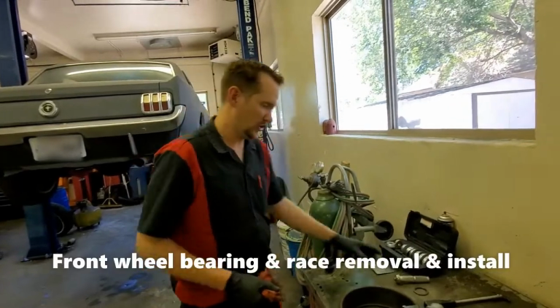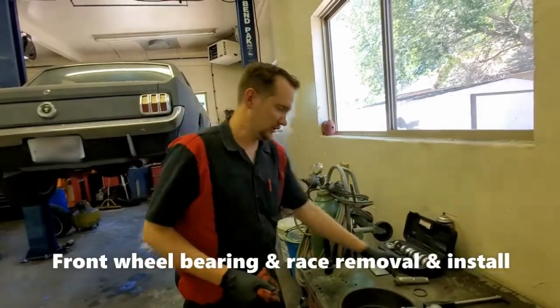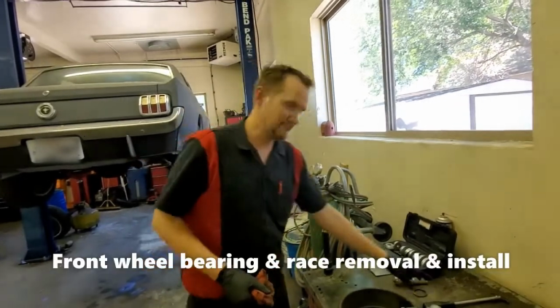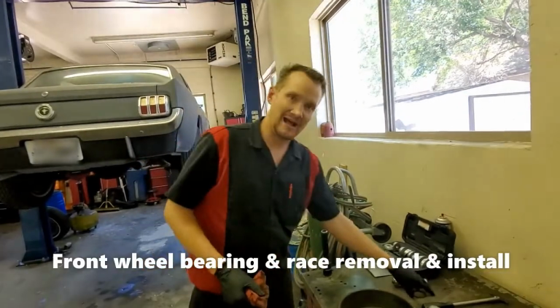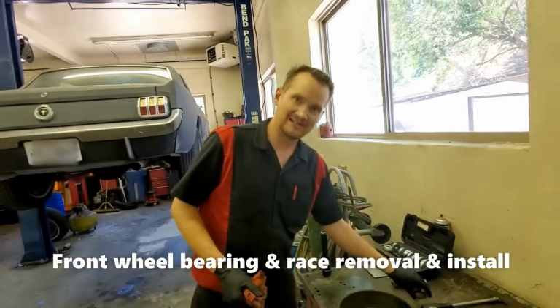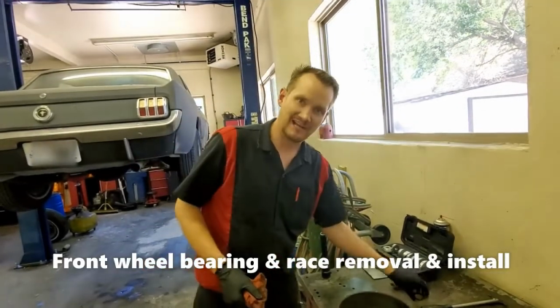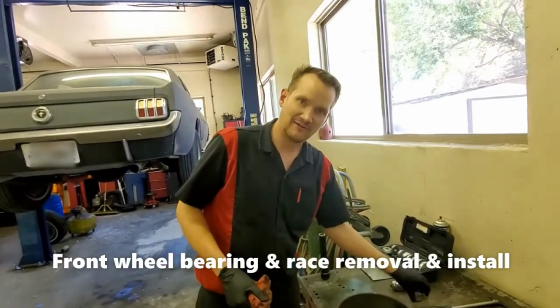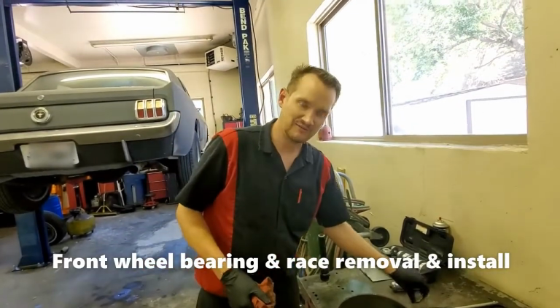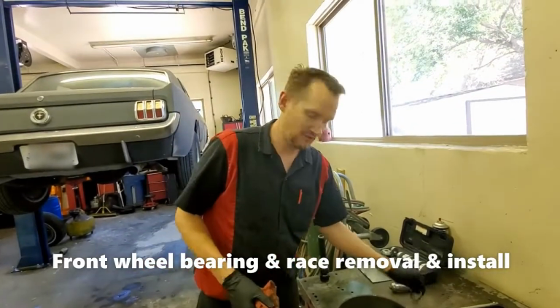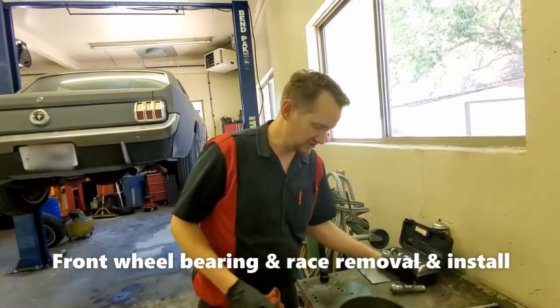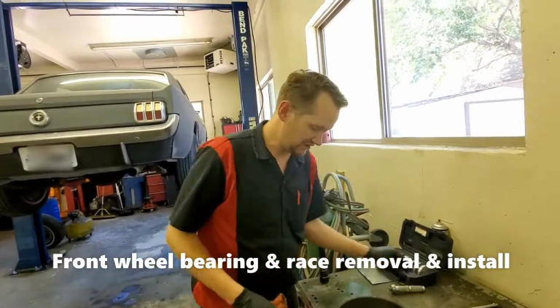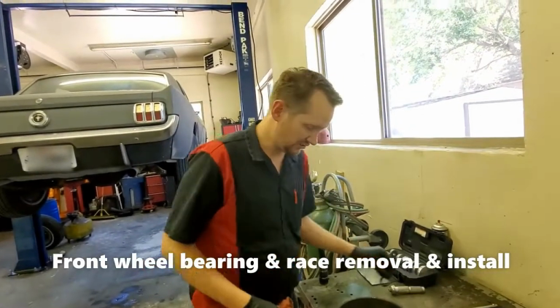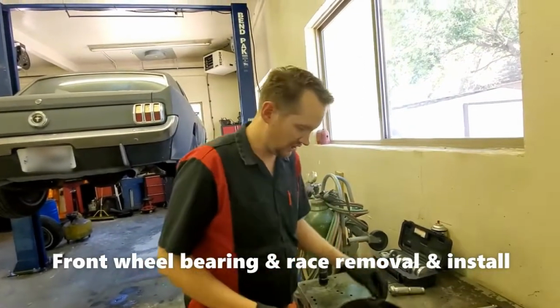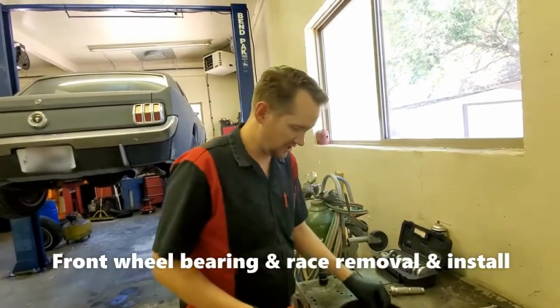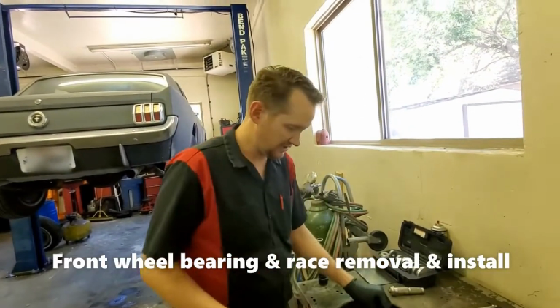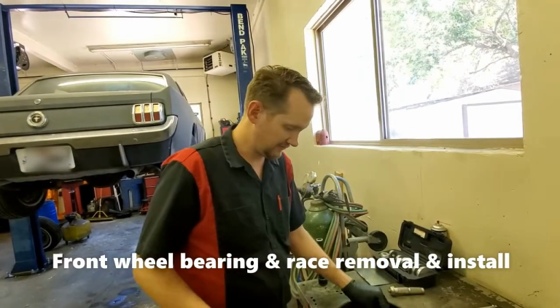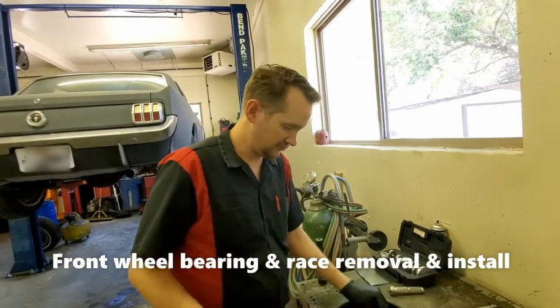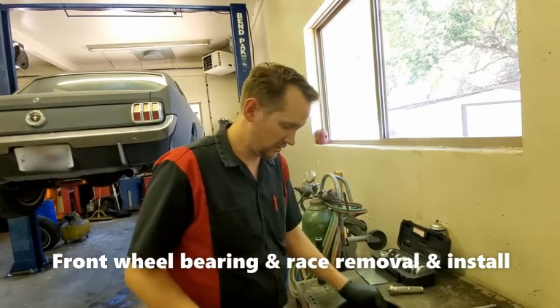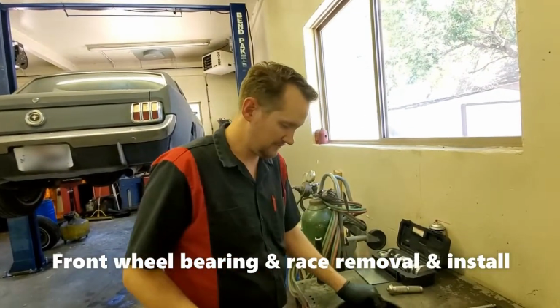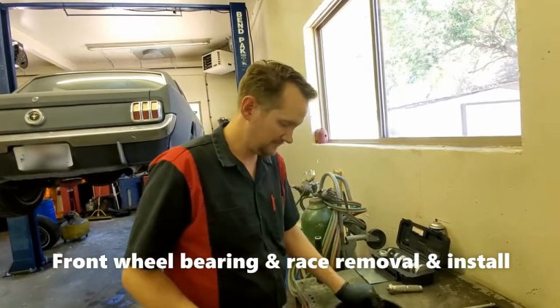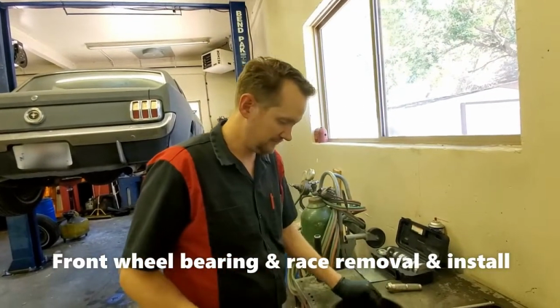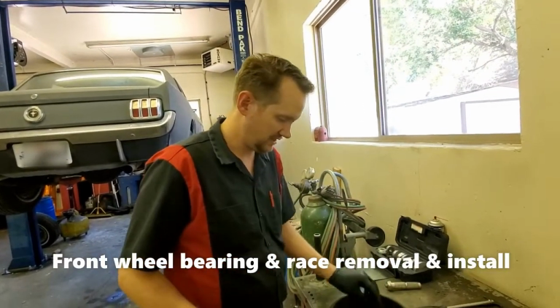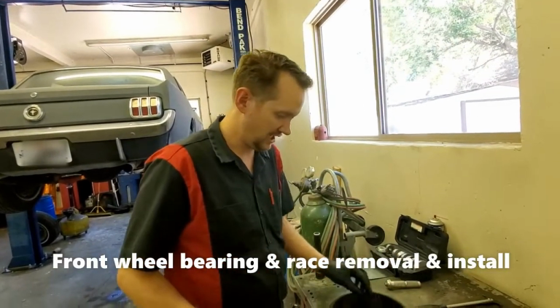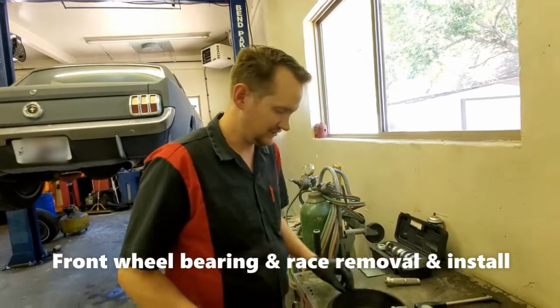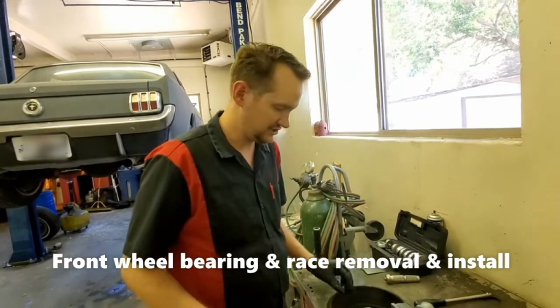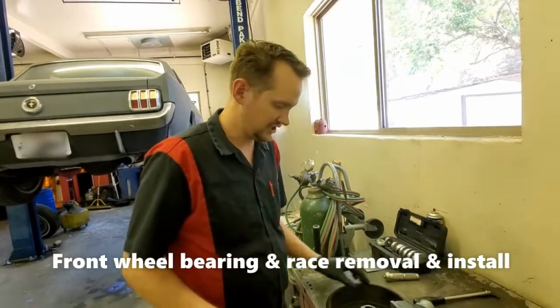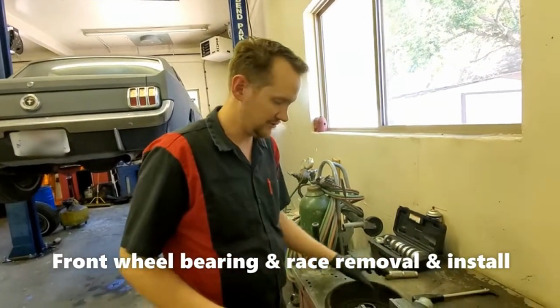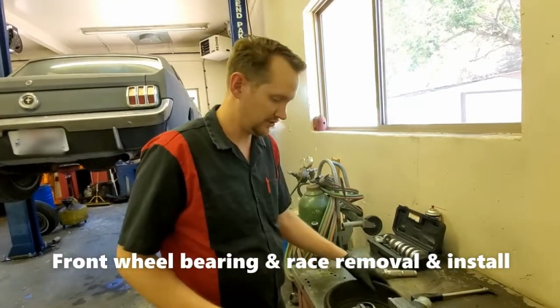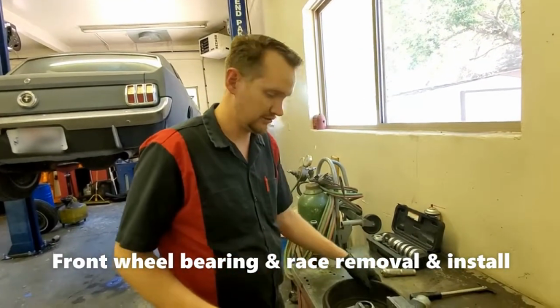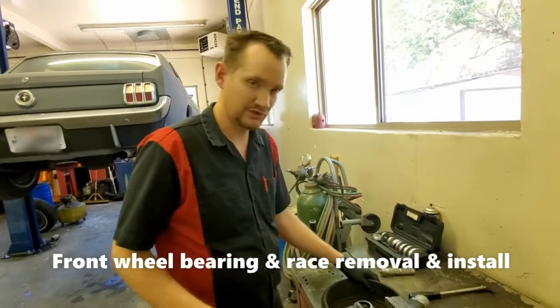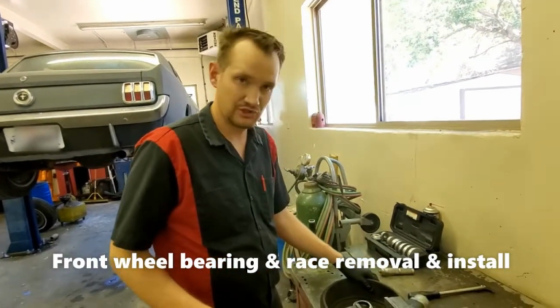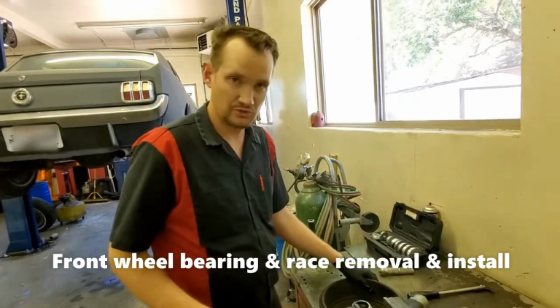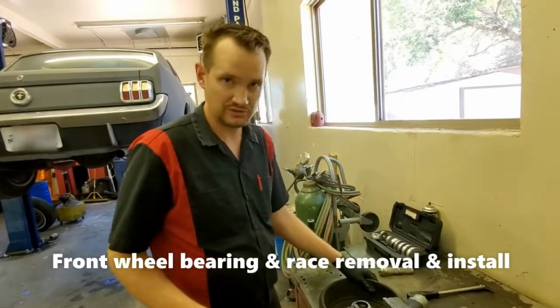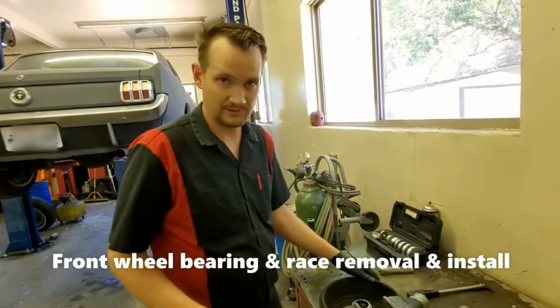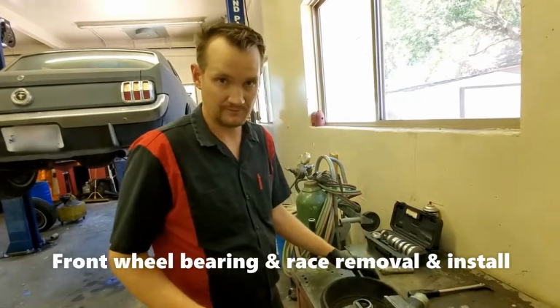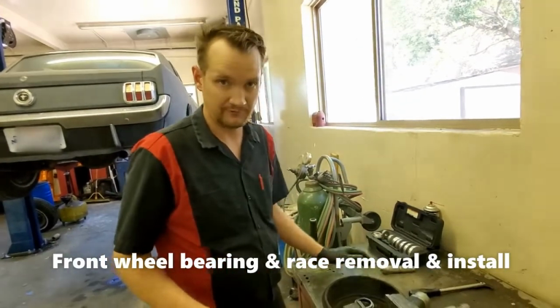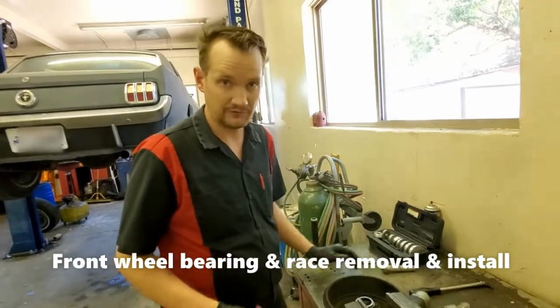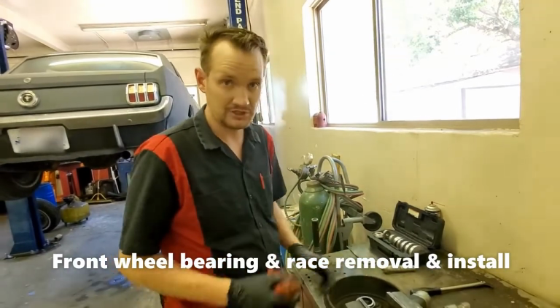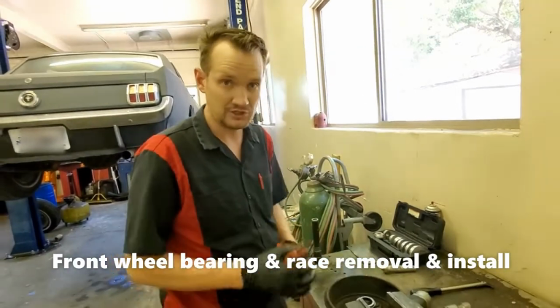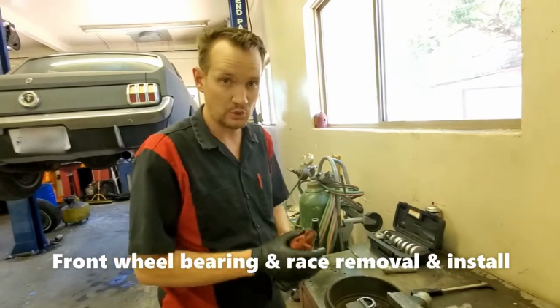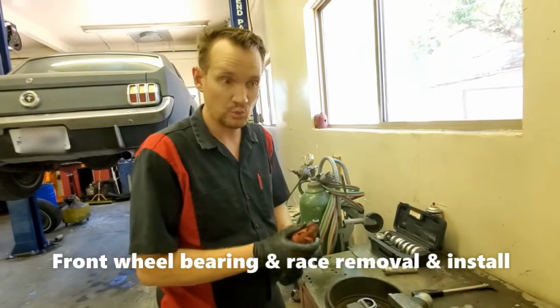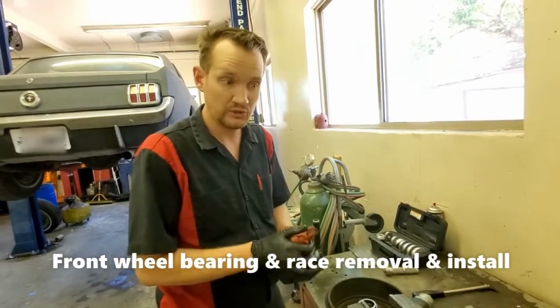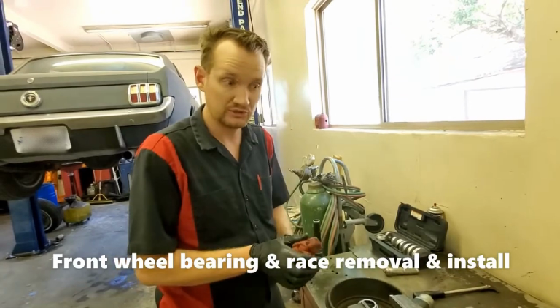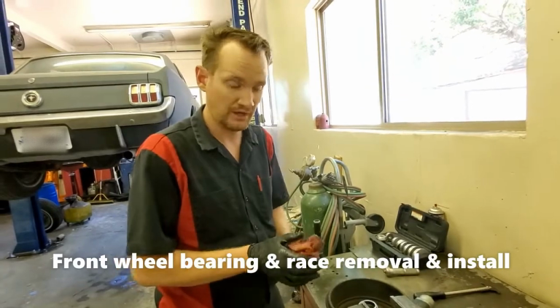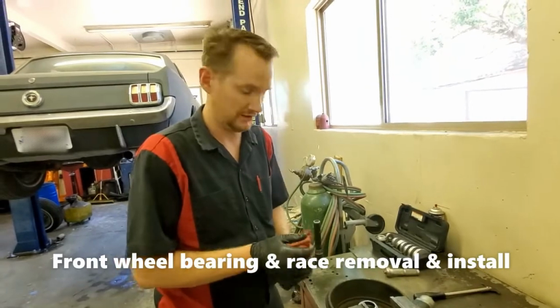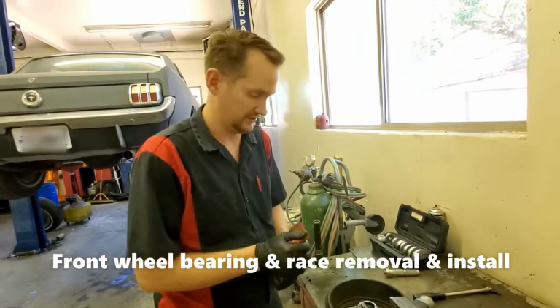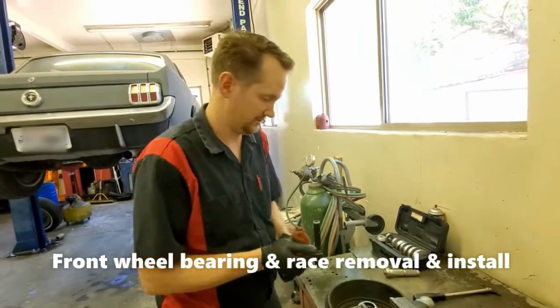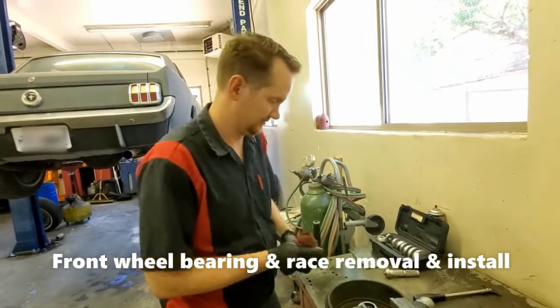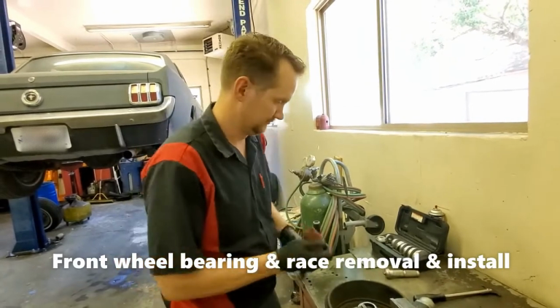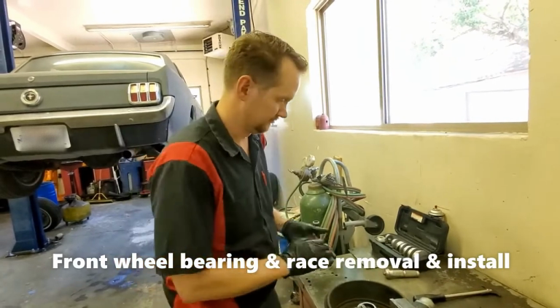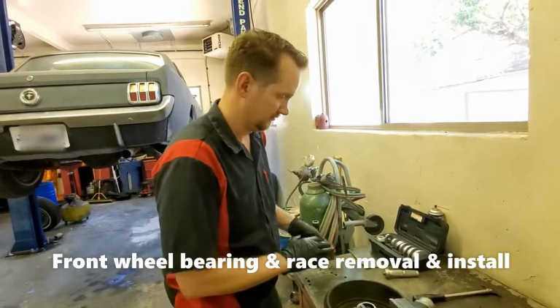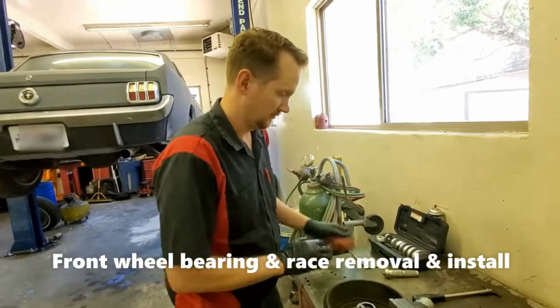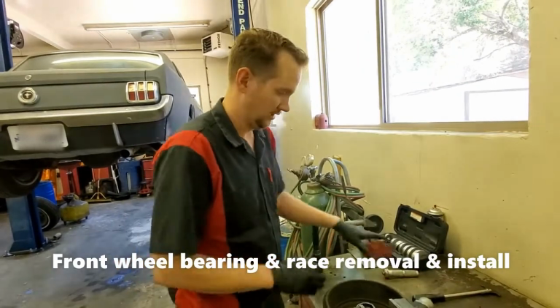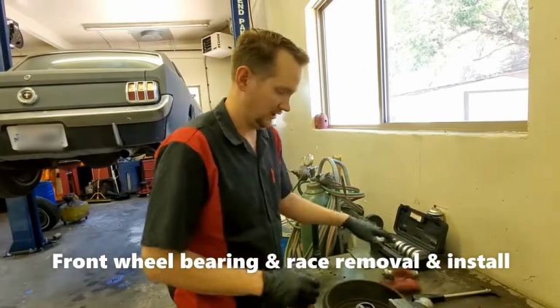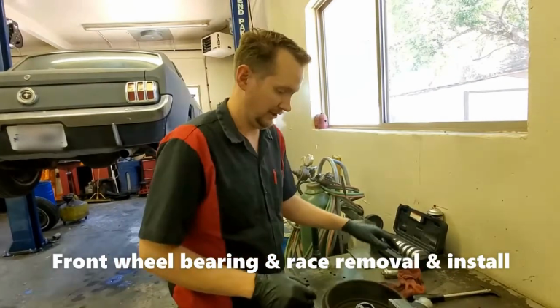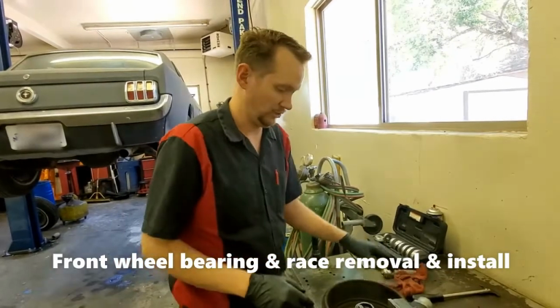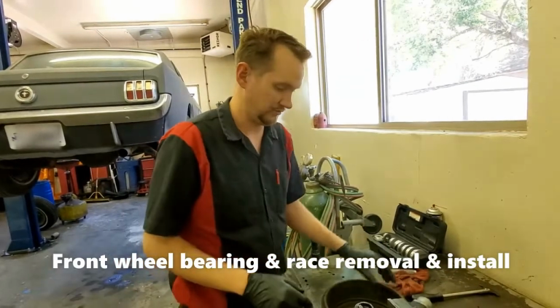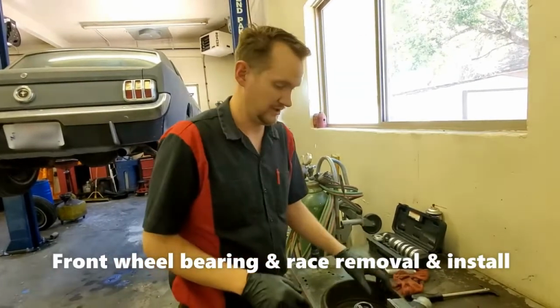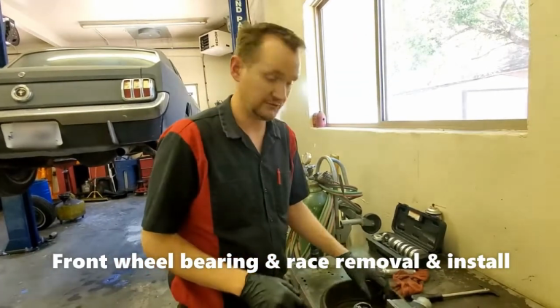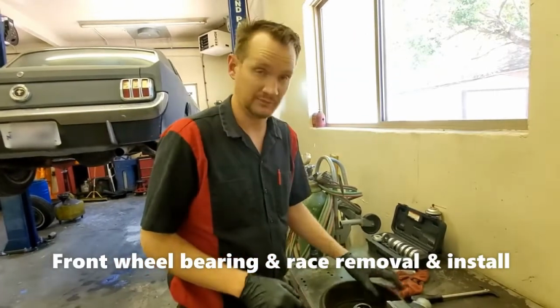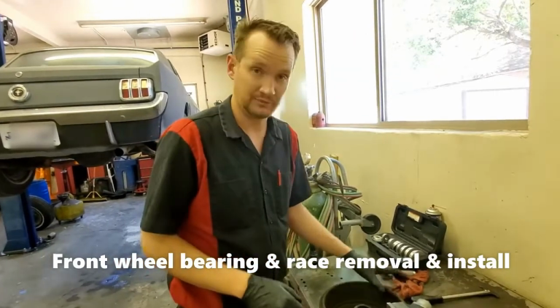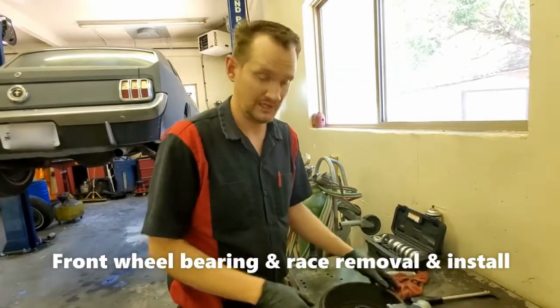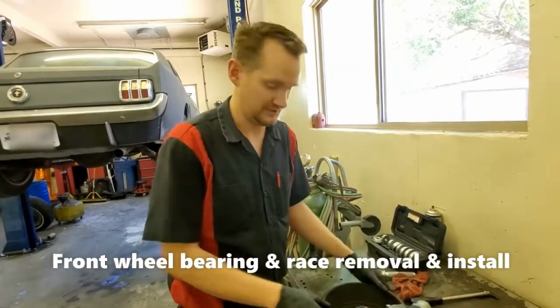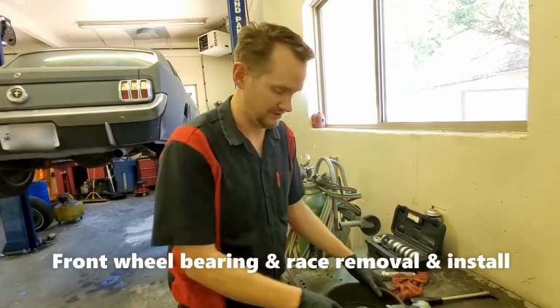Welcome back to Al's Mustang Garage everyone. Today we're going to be doing some front wheel bearings, wheel bearing replacements.